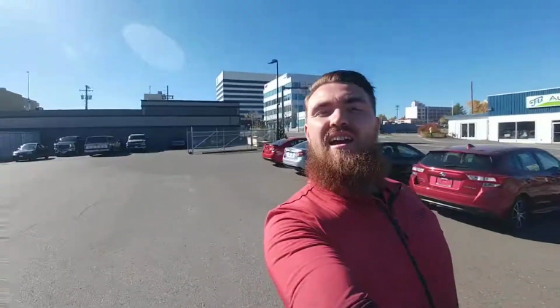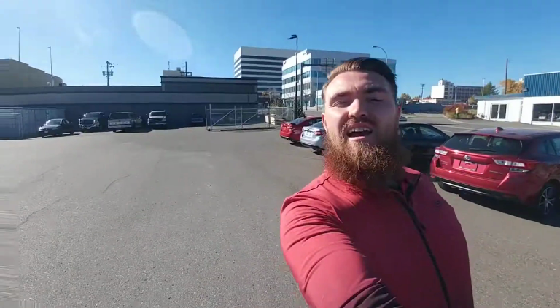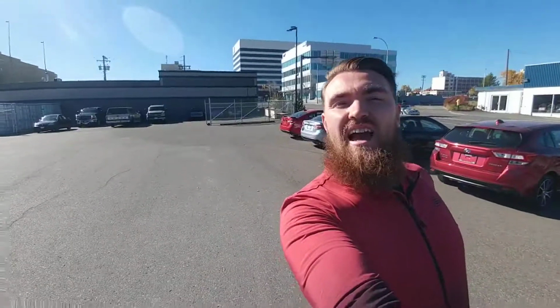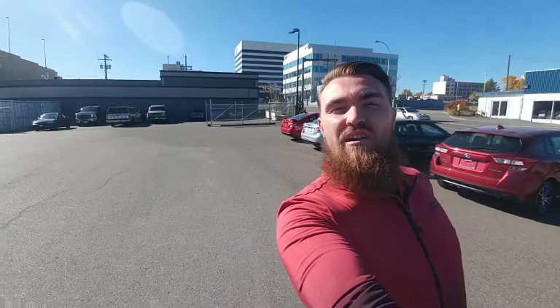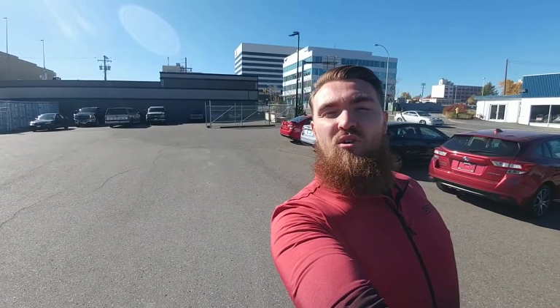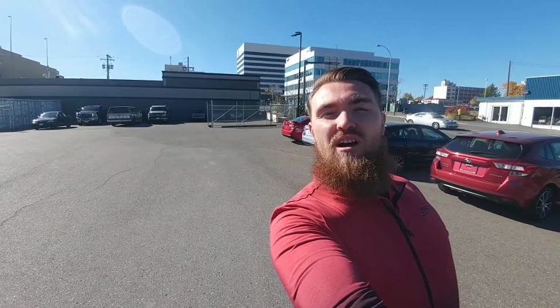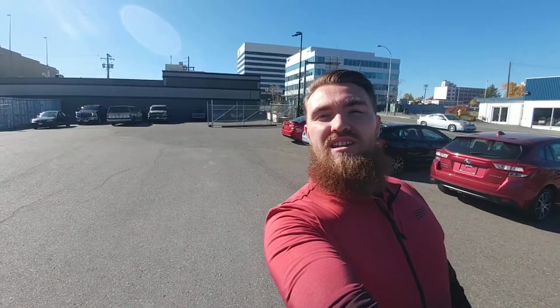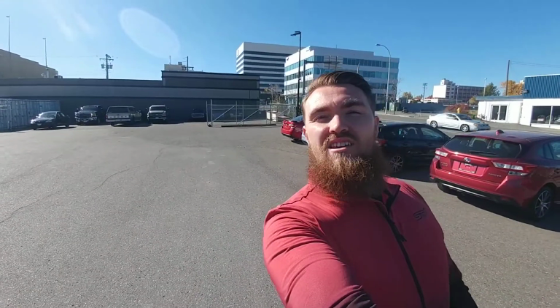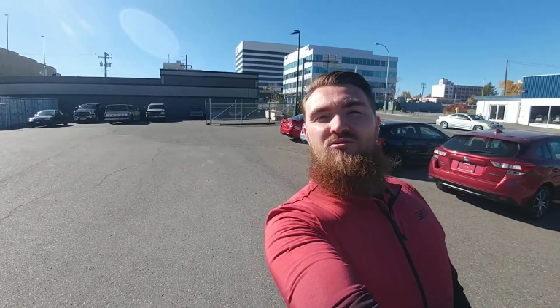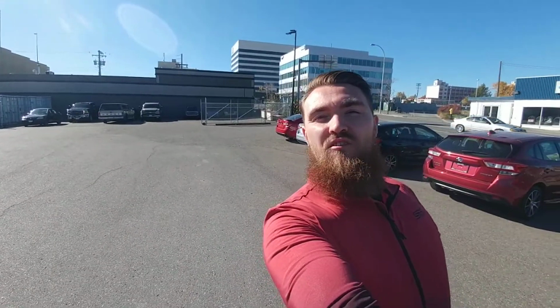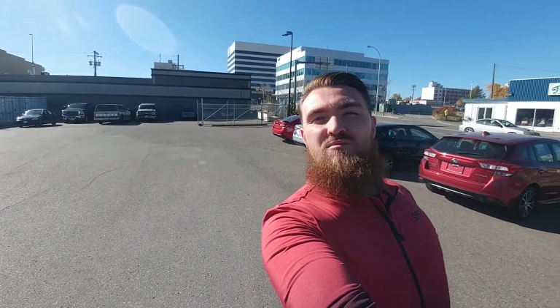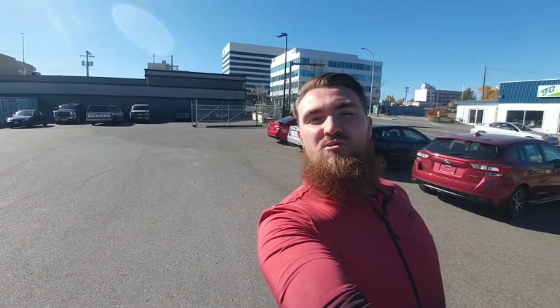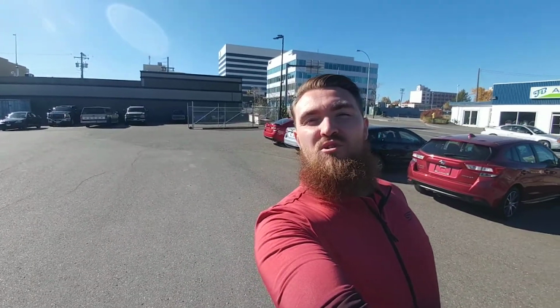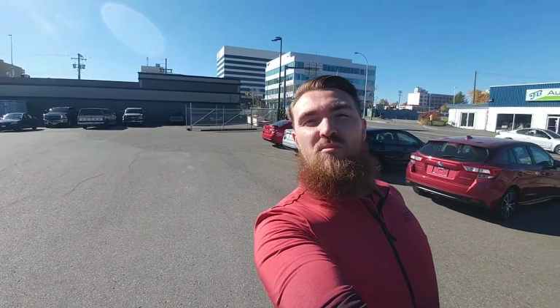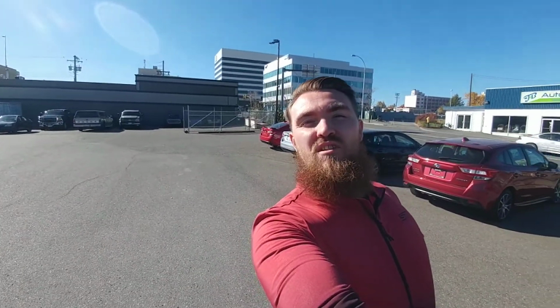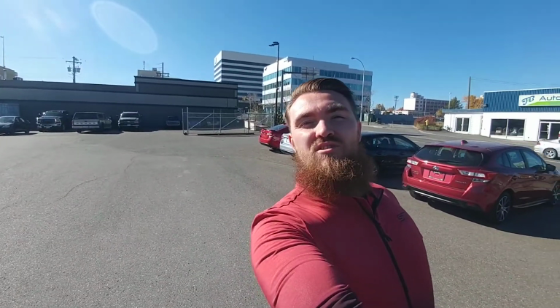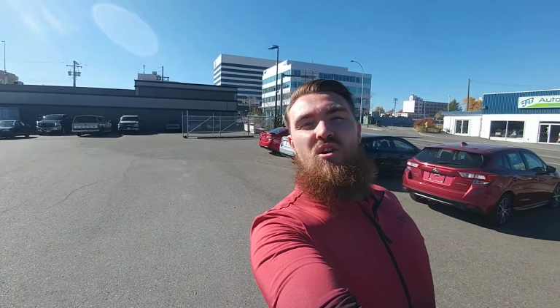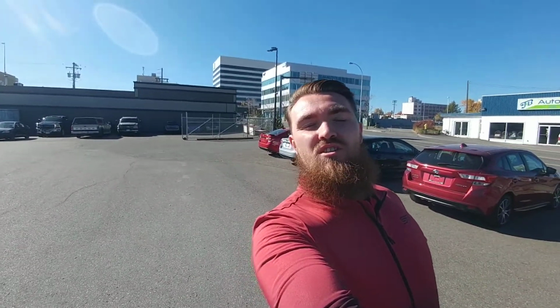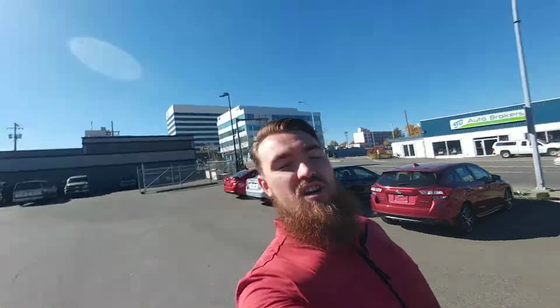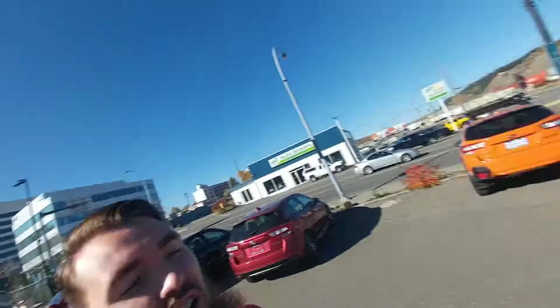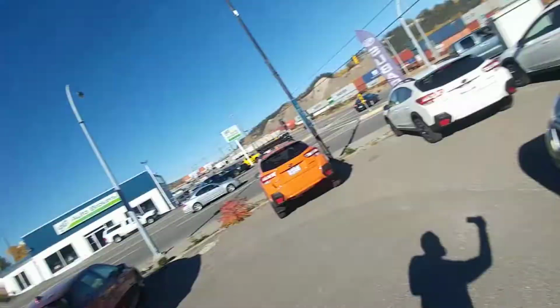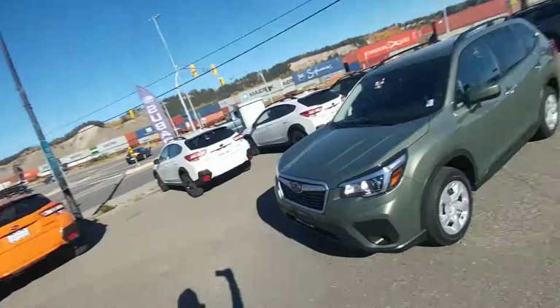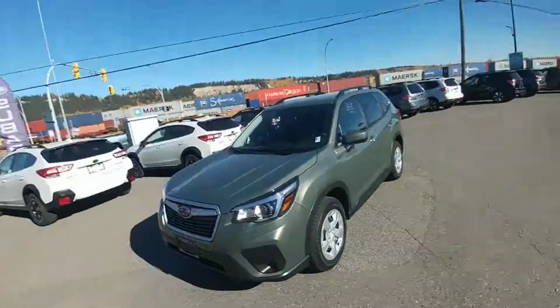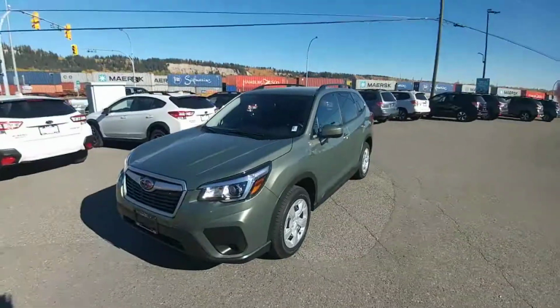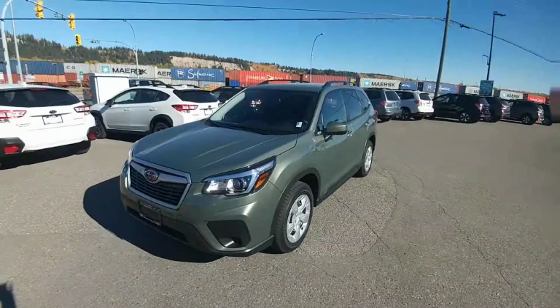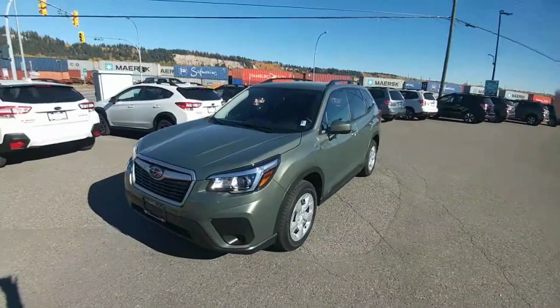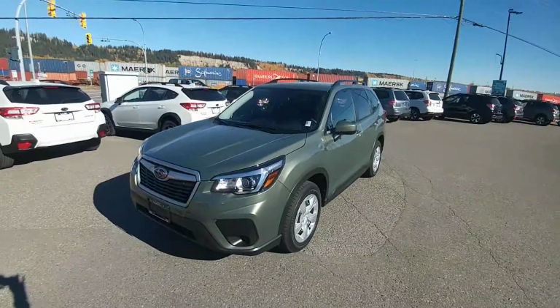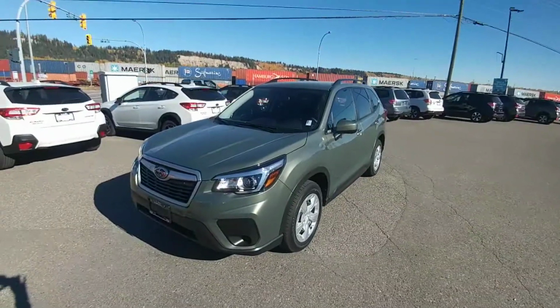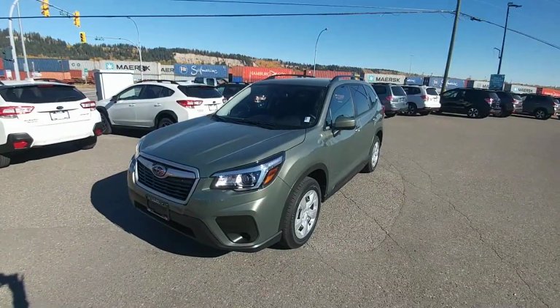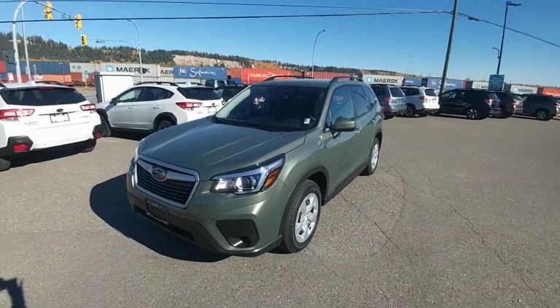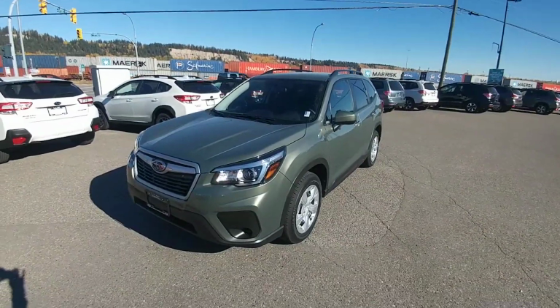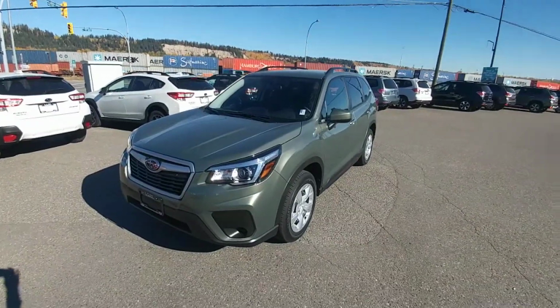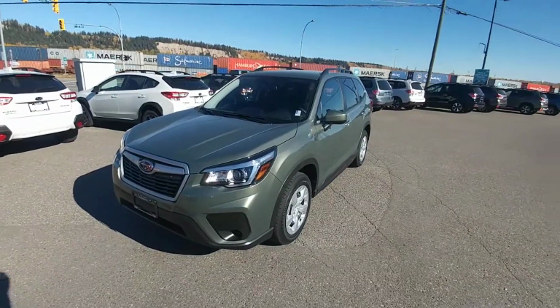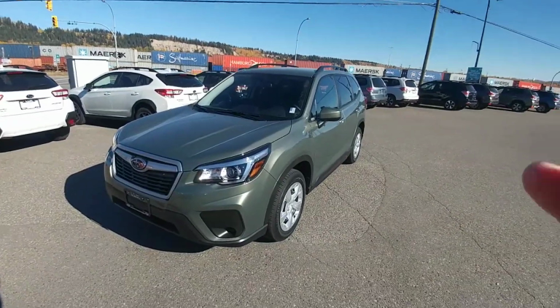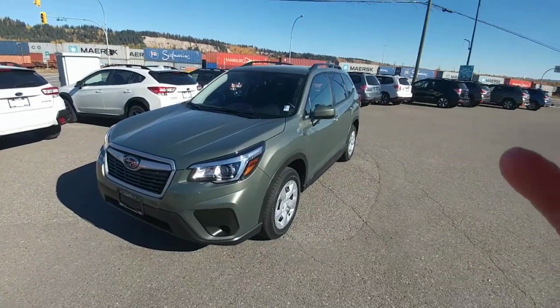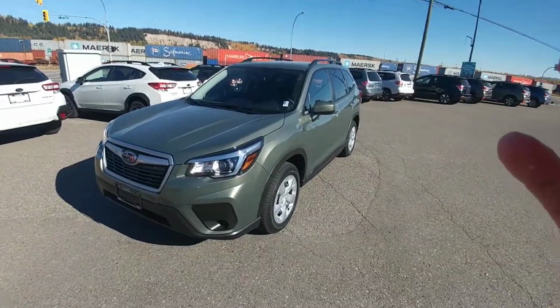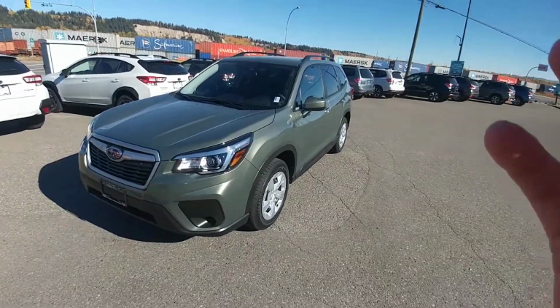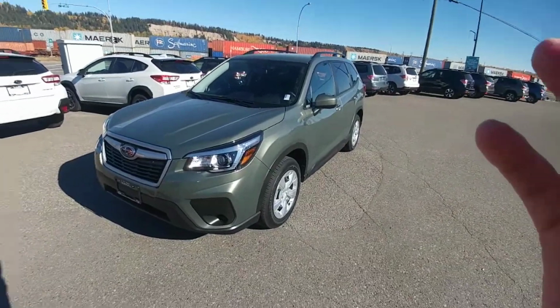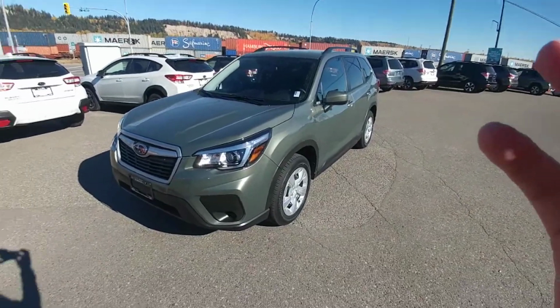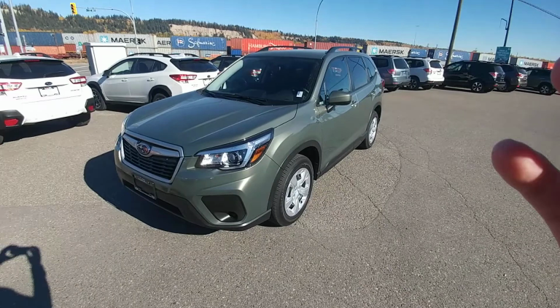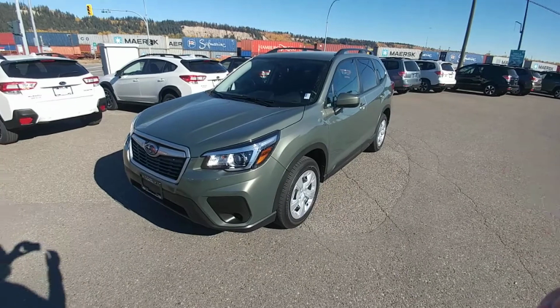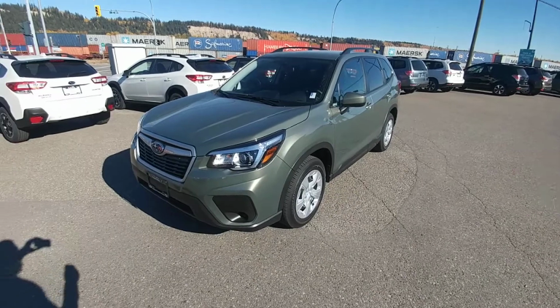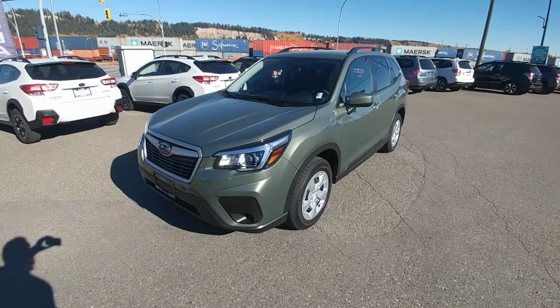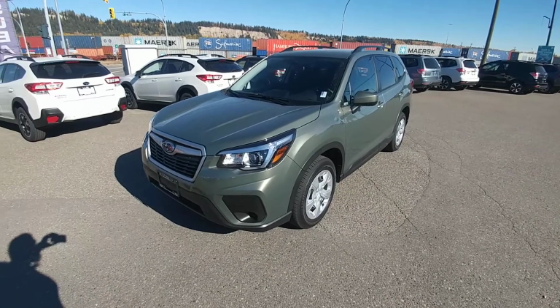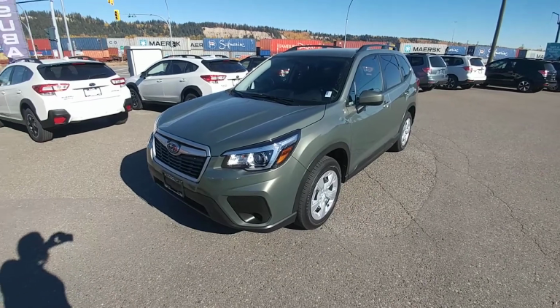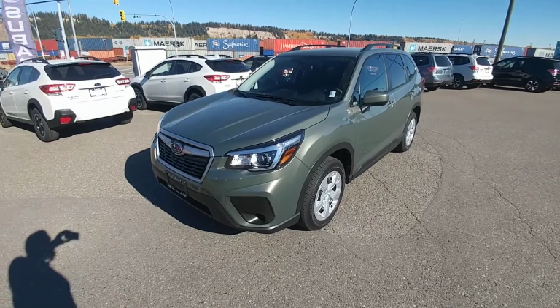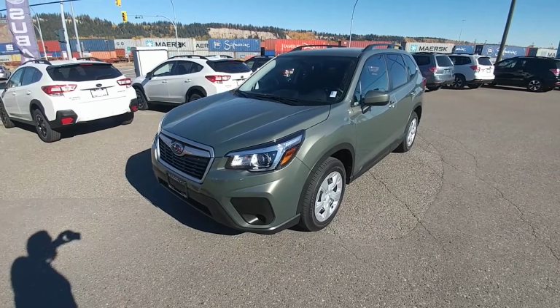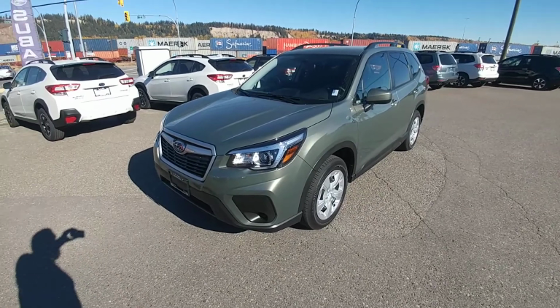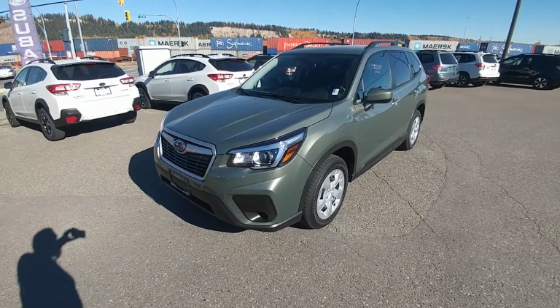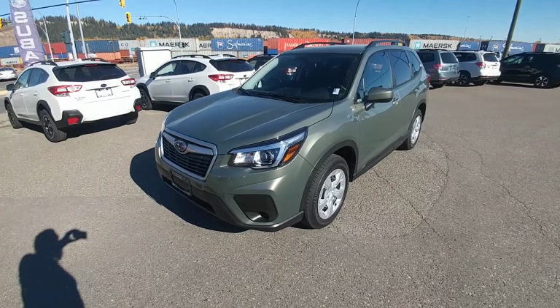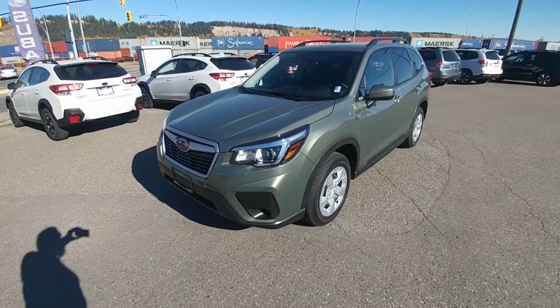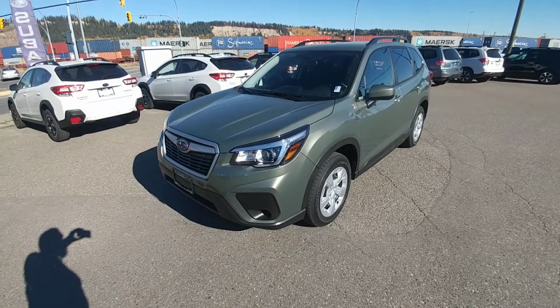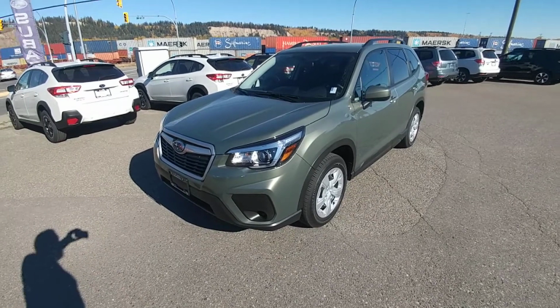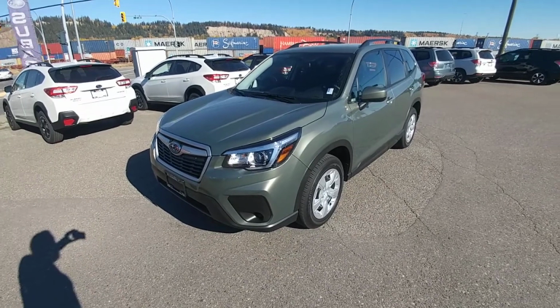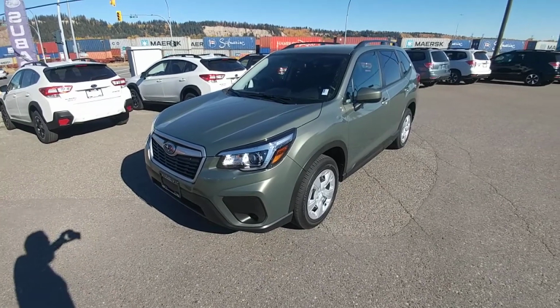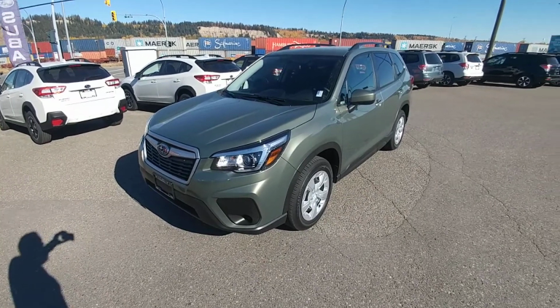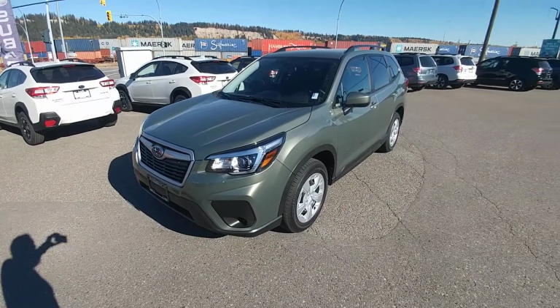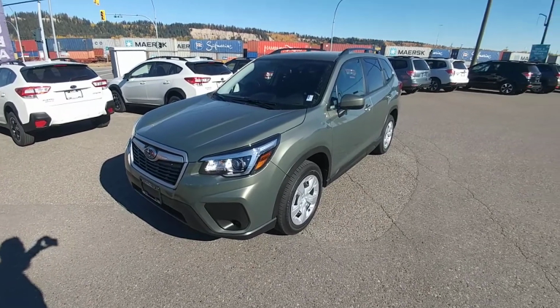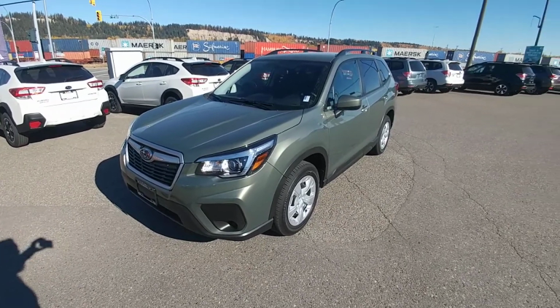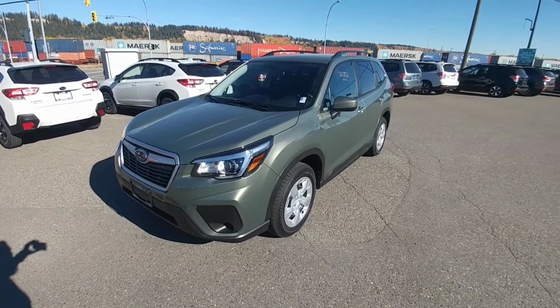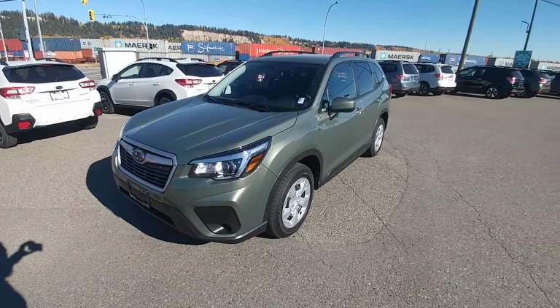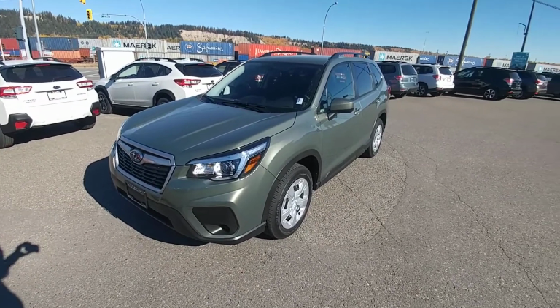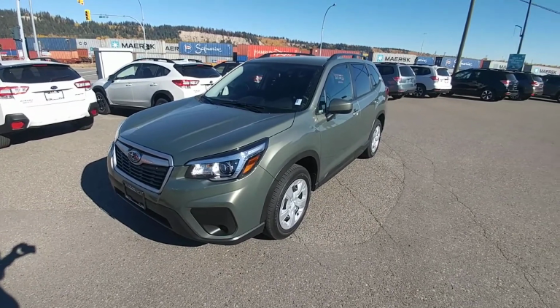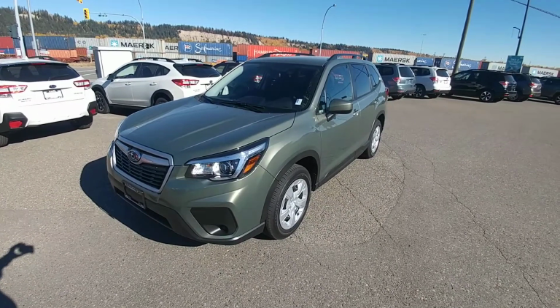Hey everyone, Tyson from Subaru Prince George here. This is the 2019 Subaru Forester 2.5i, our entry-level Forester.